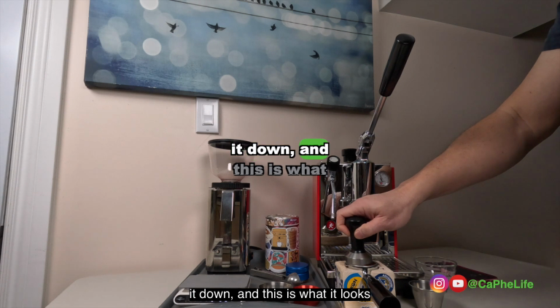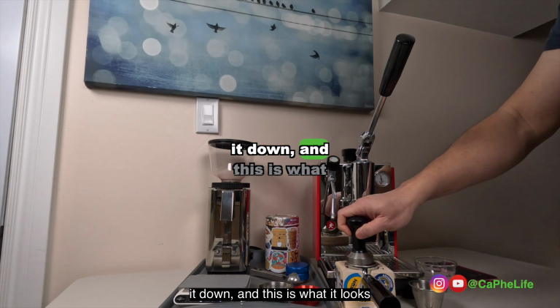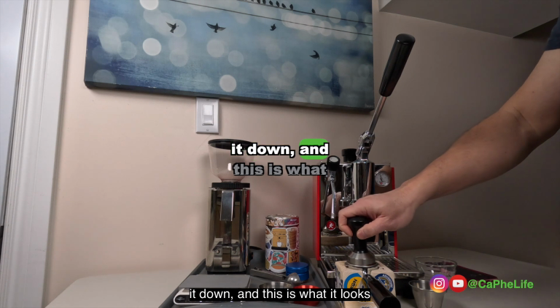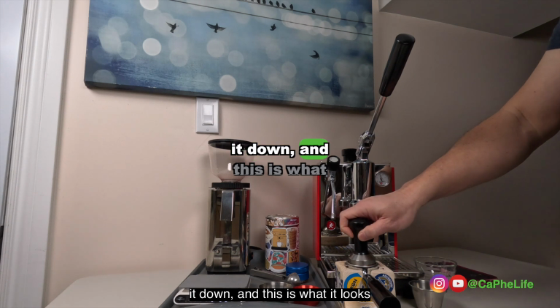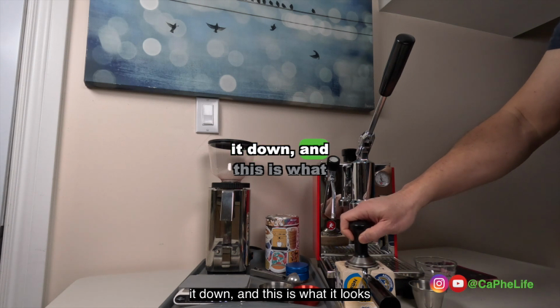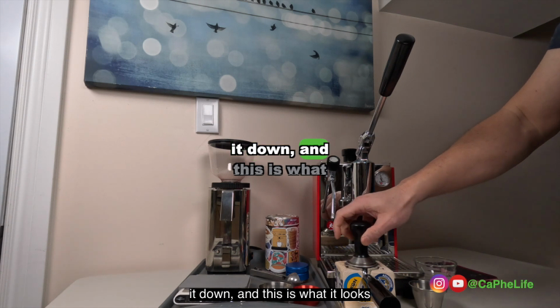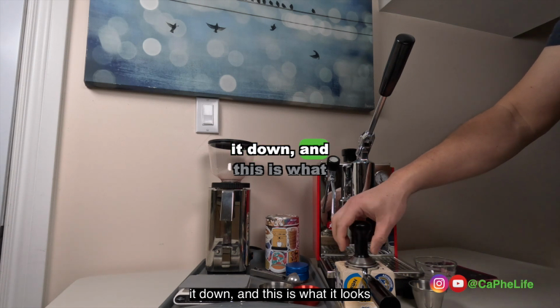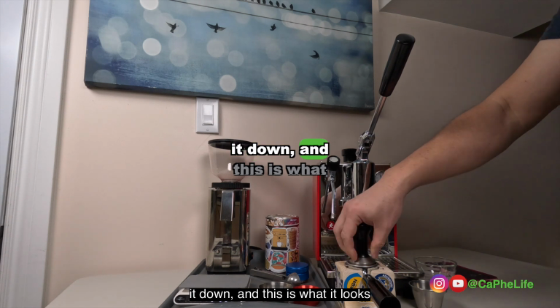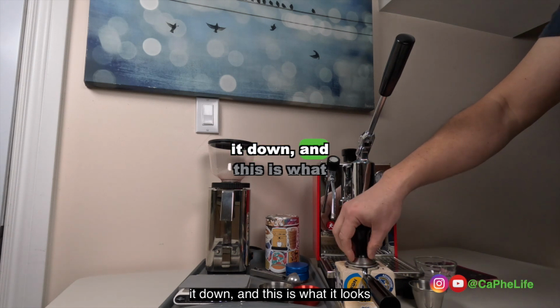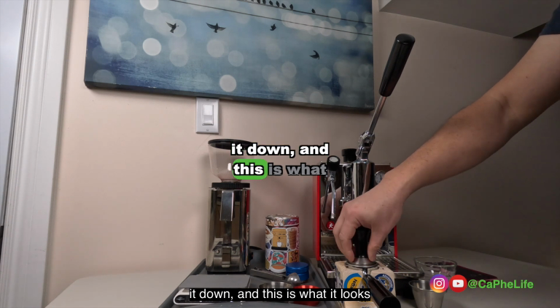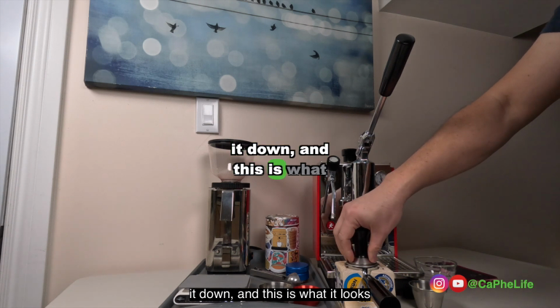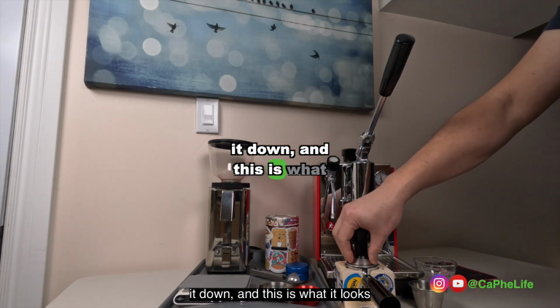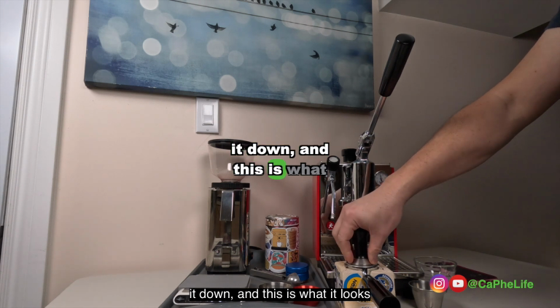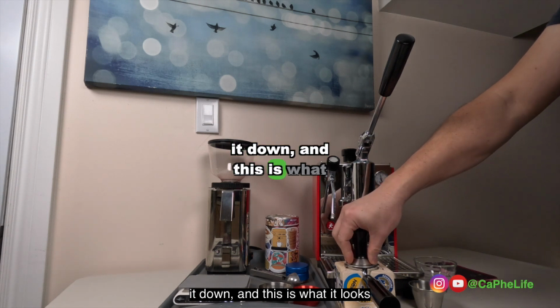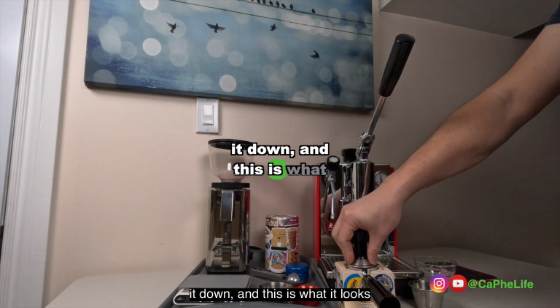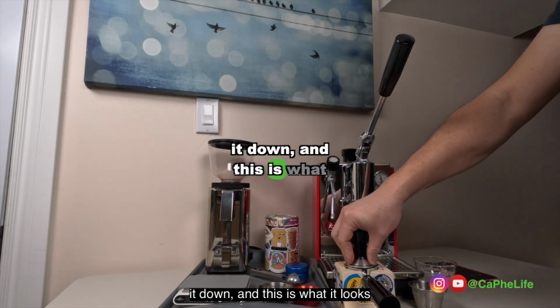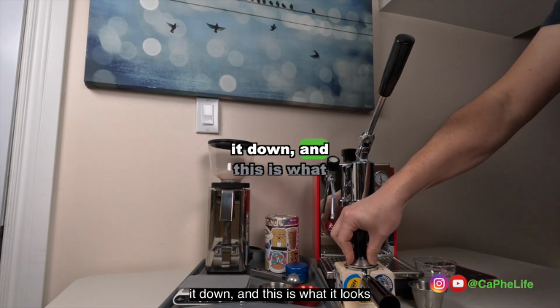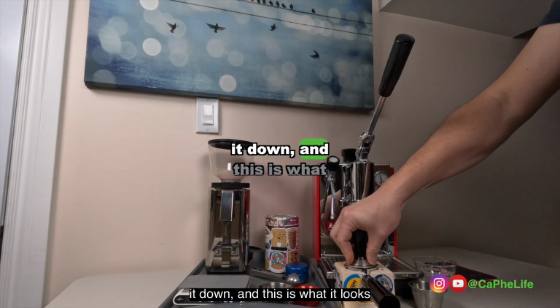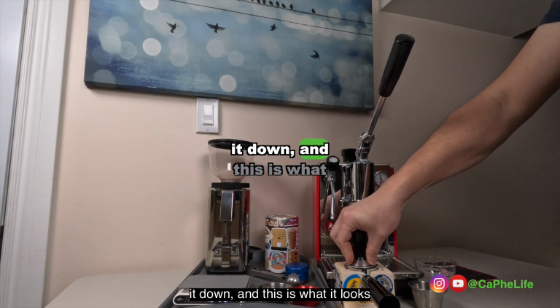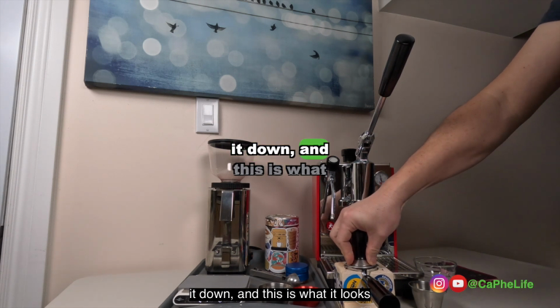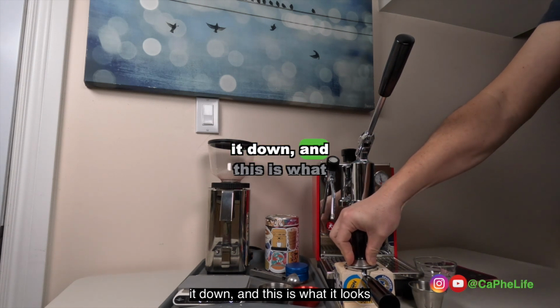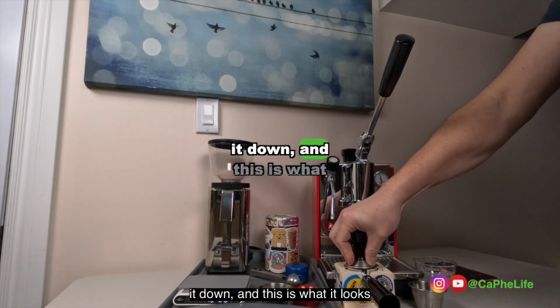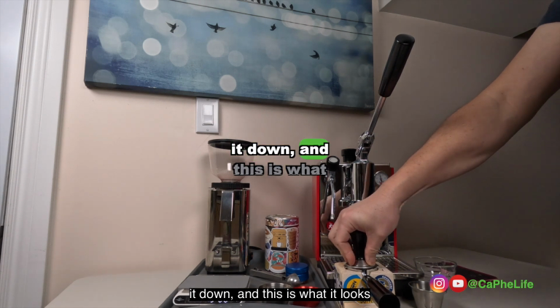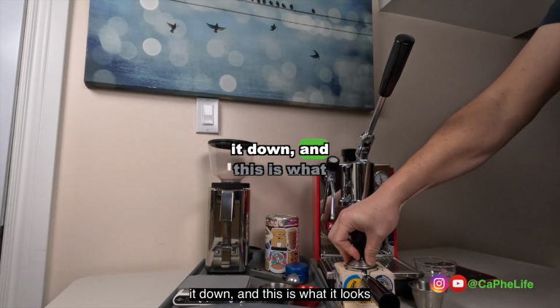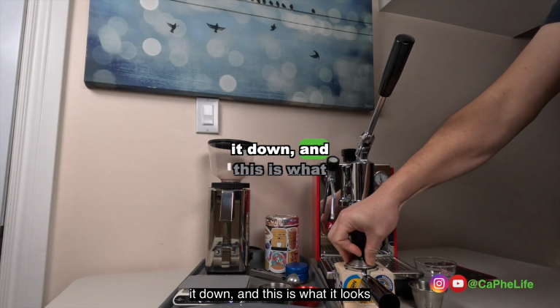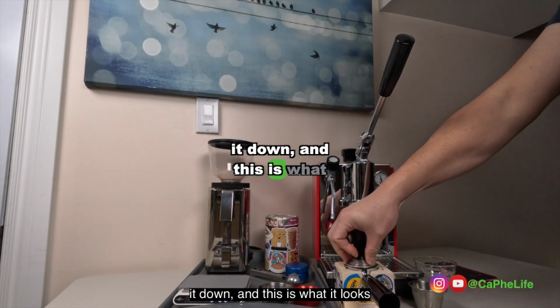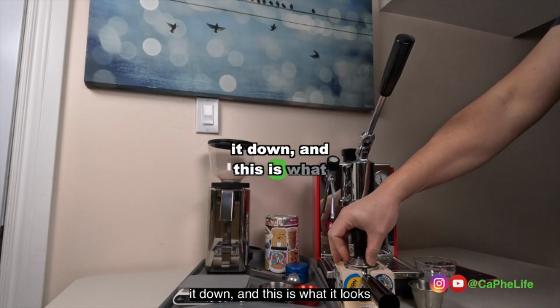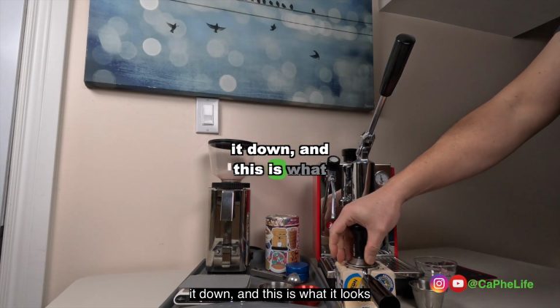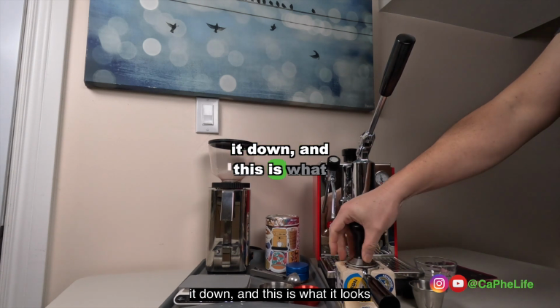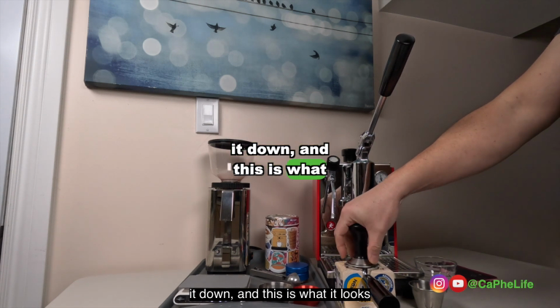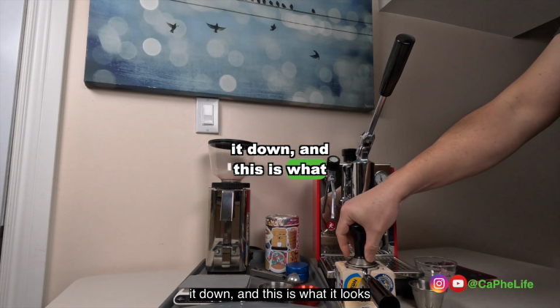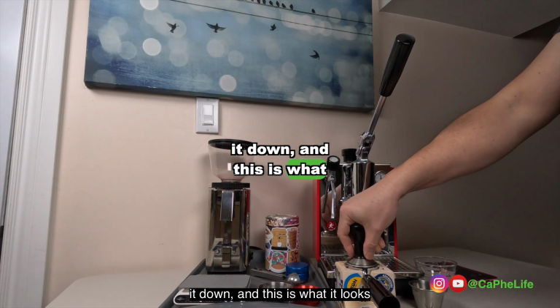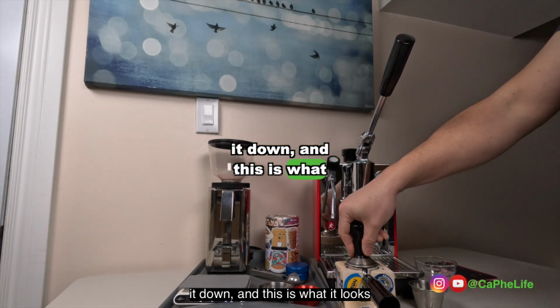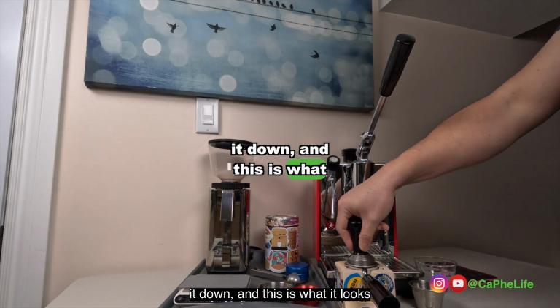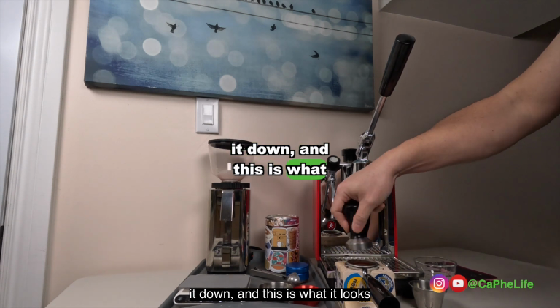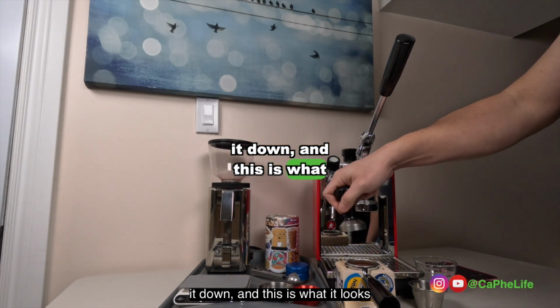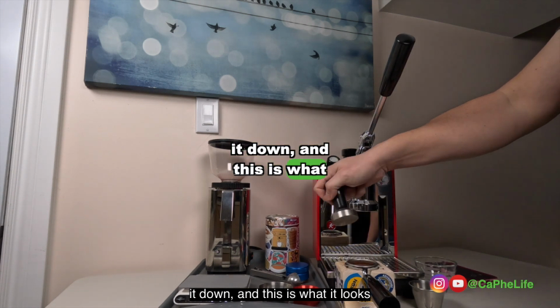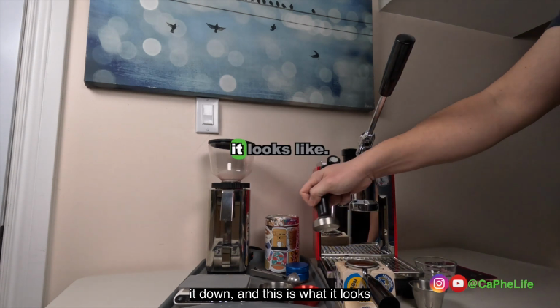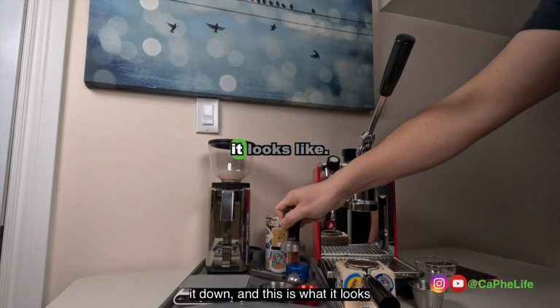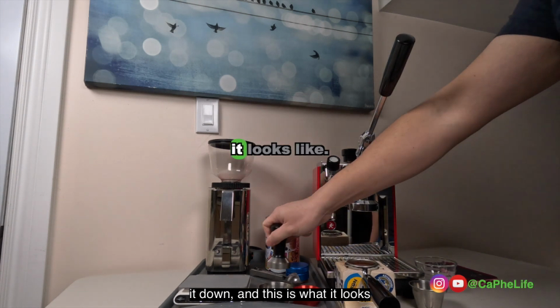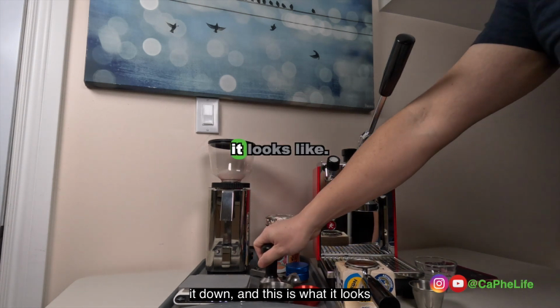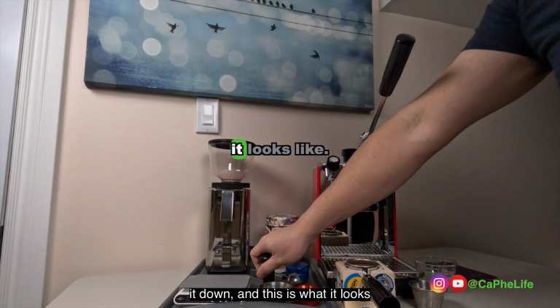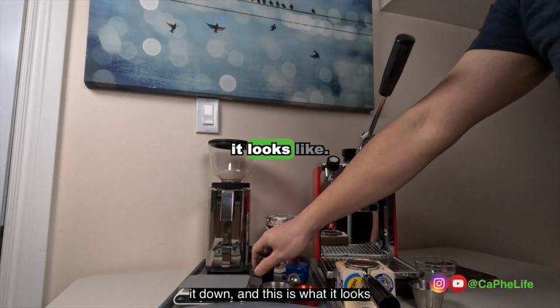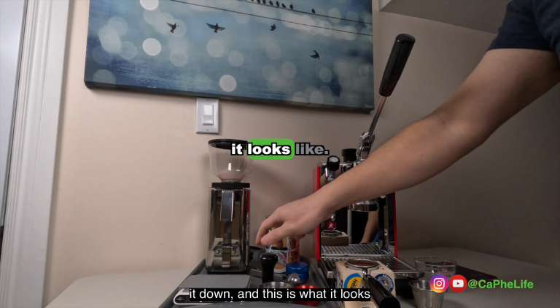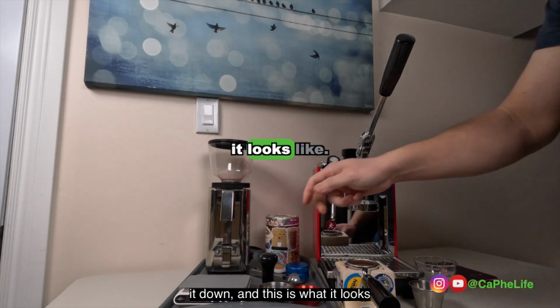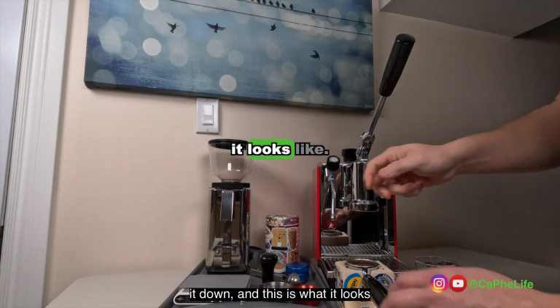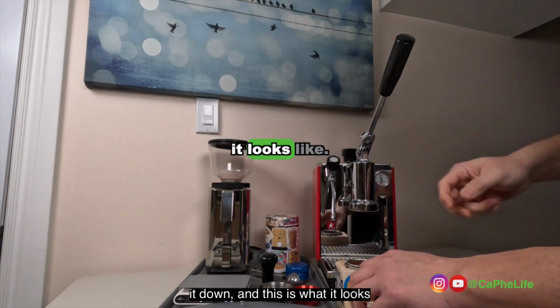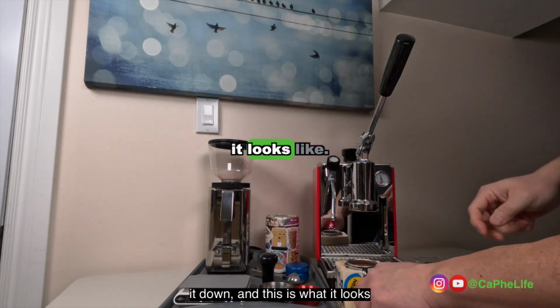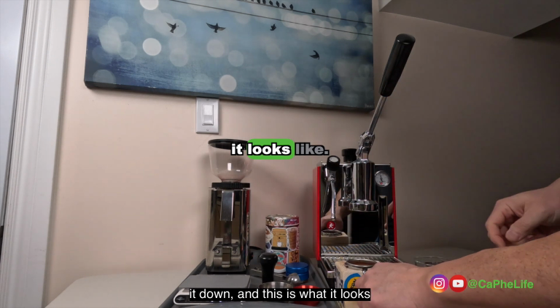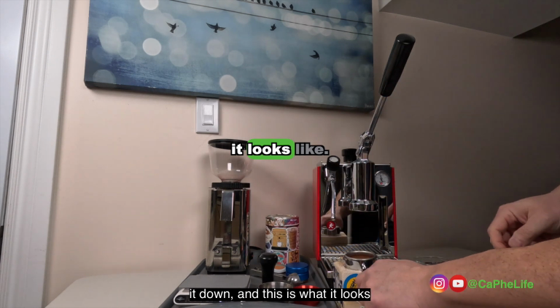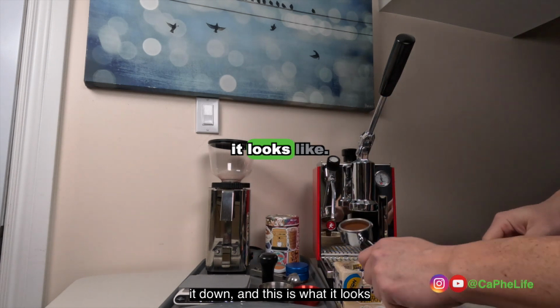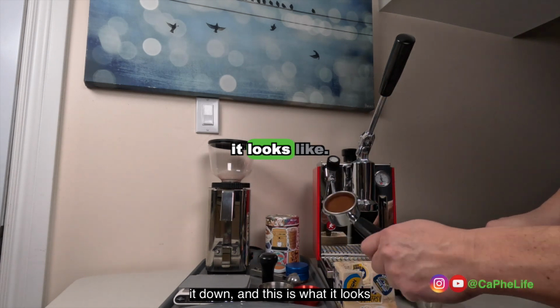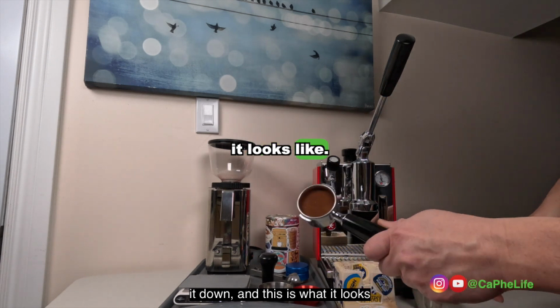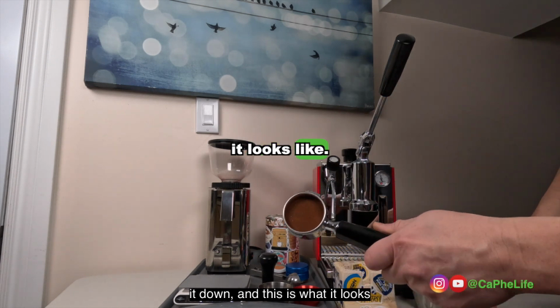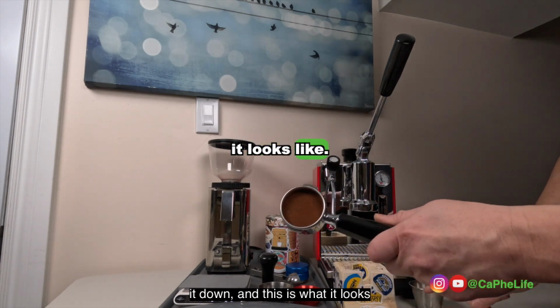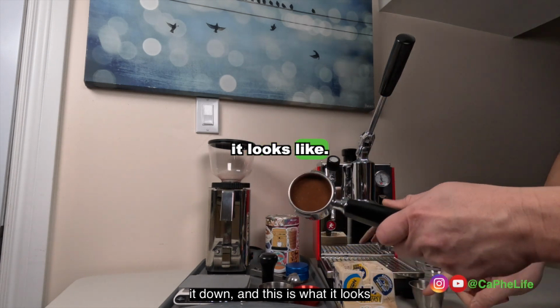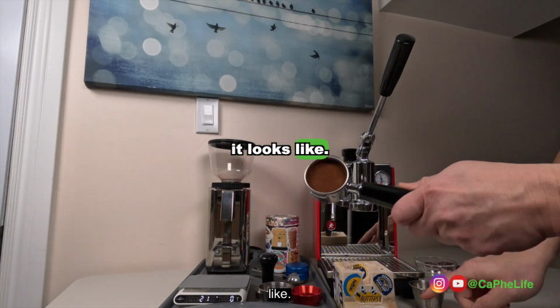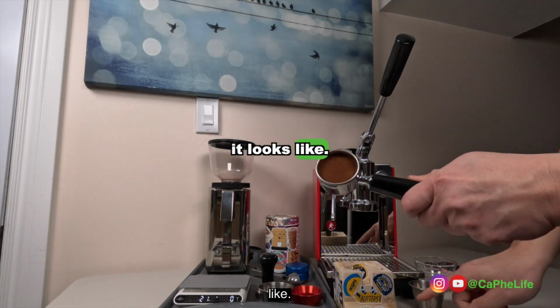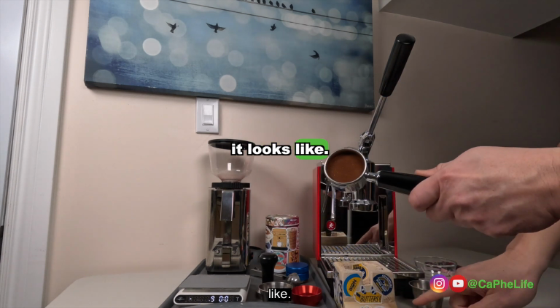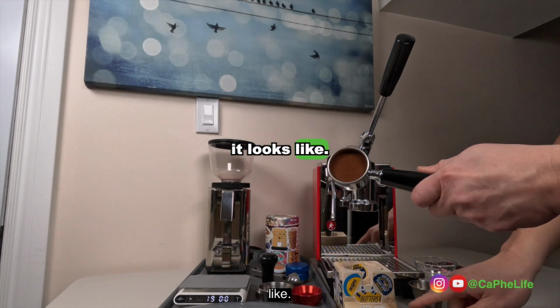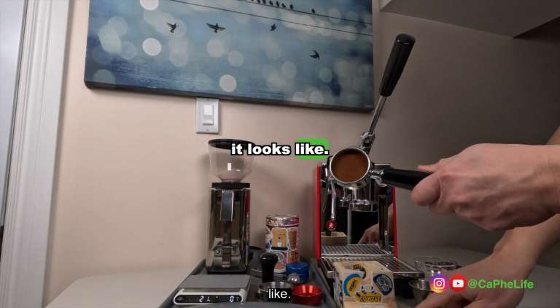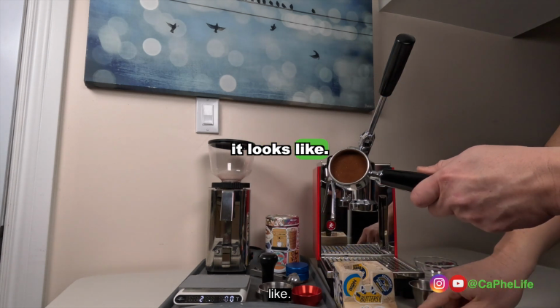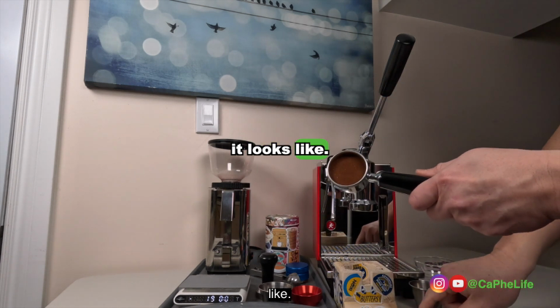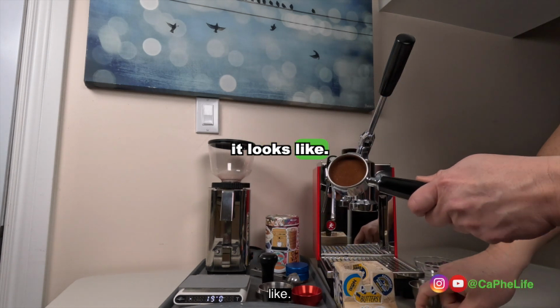Tamp it down. And this is what it looks like.